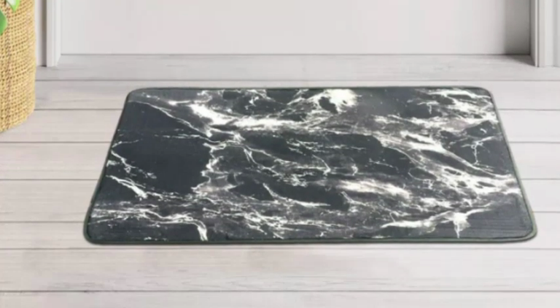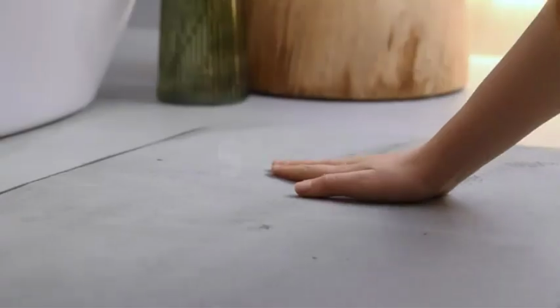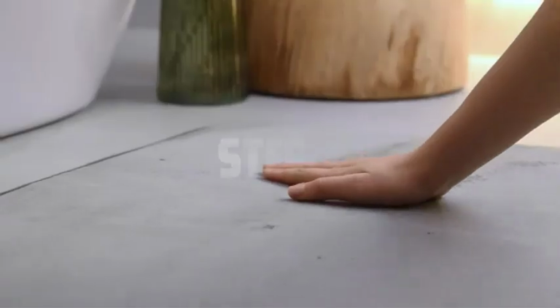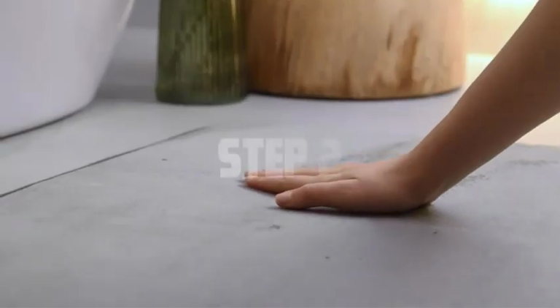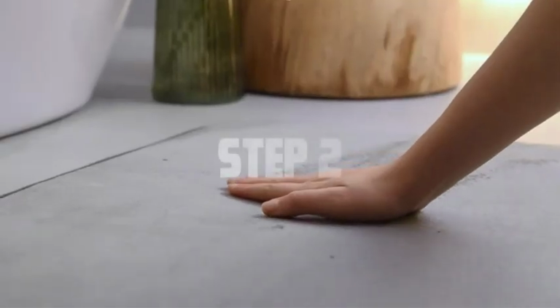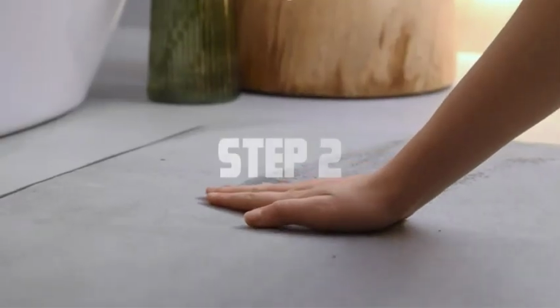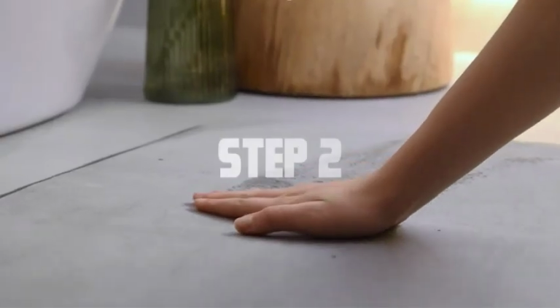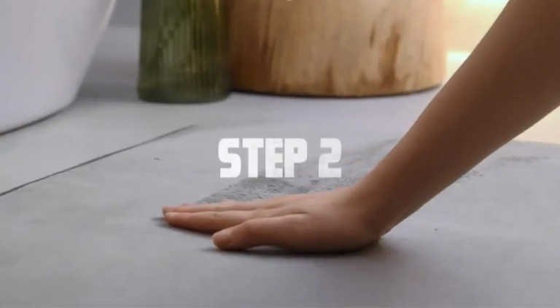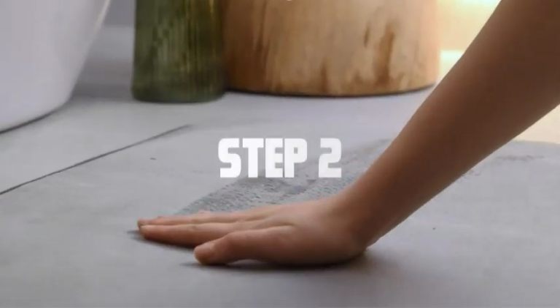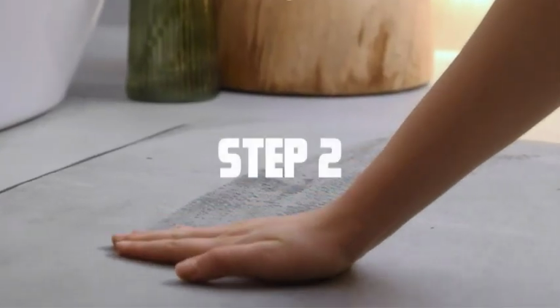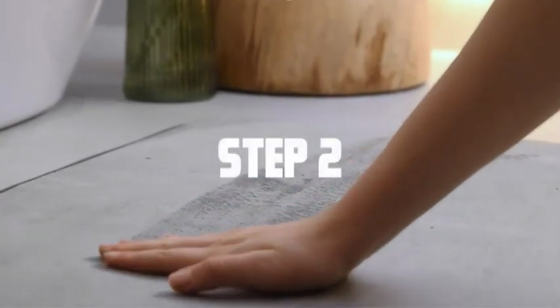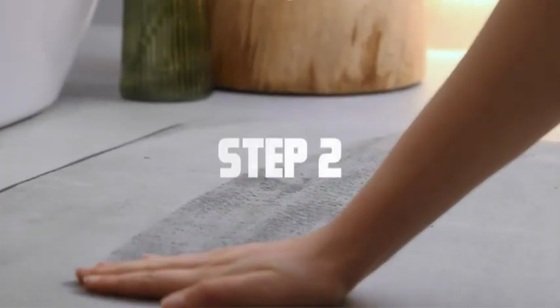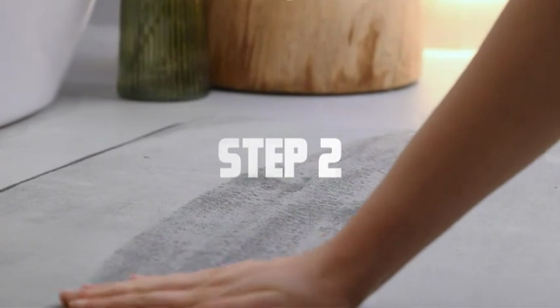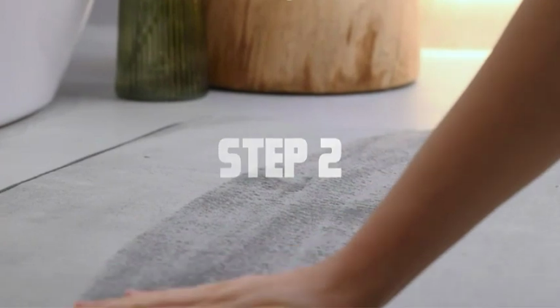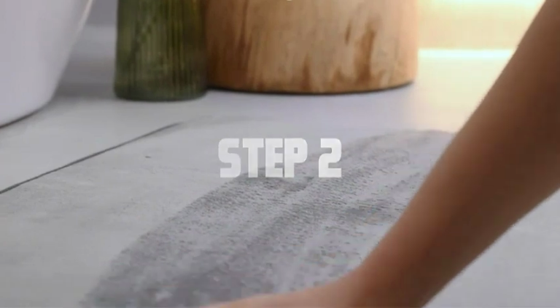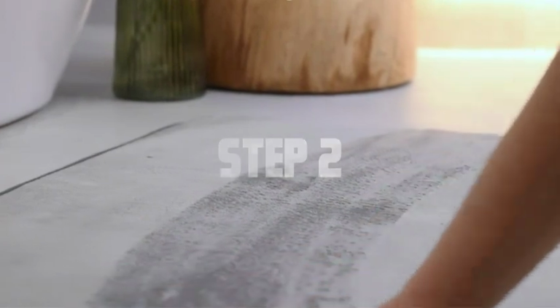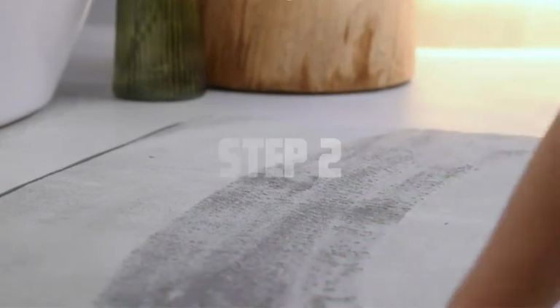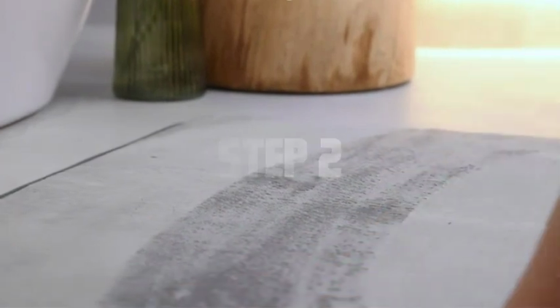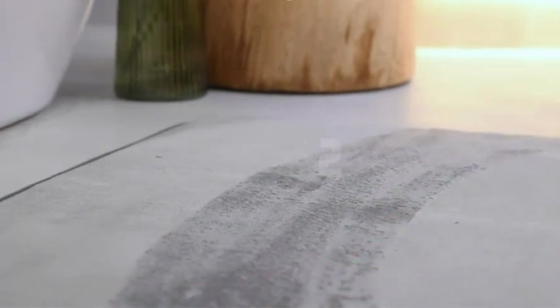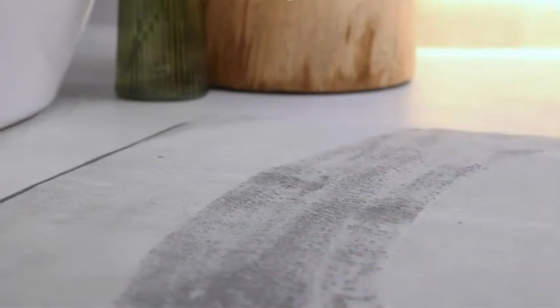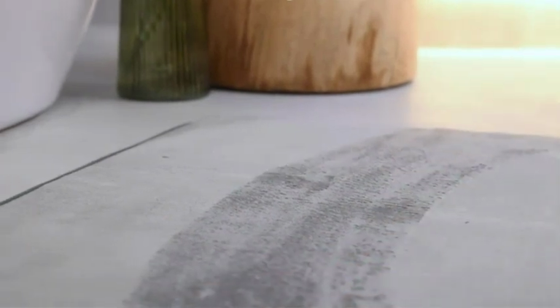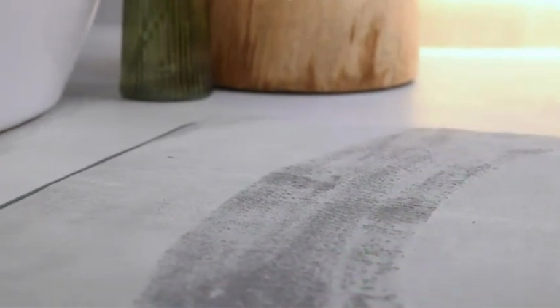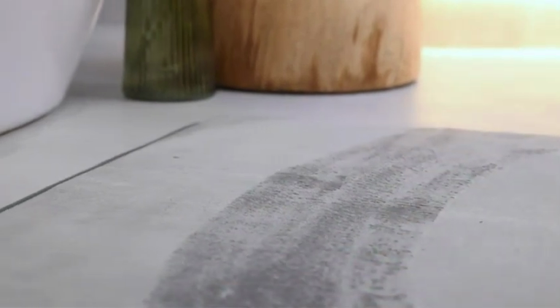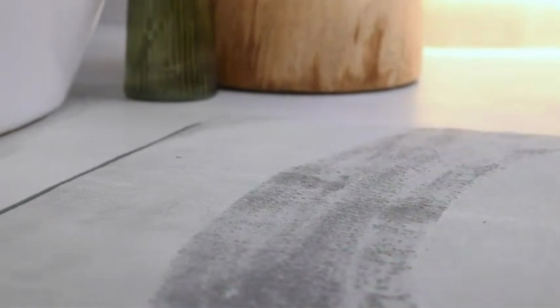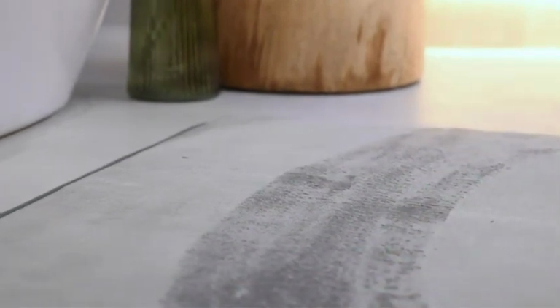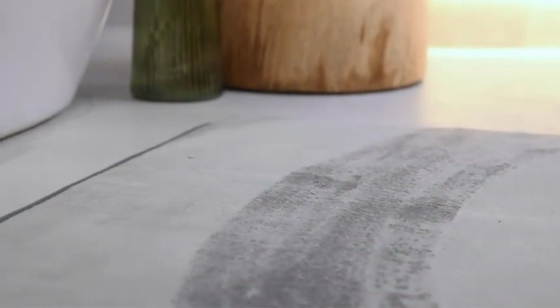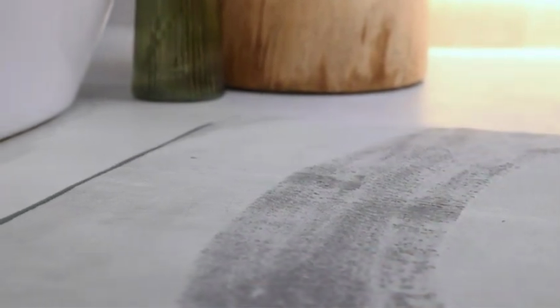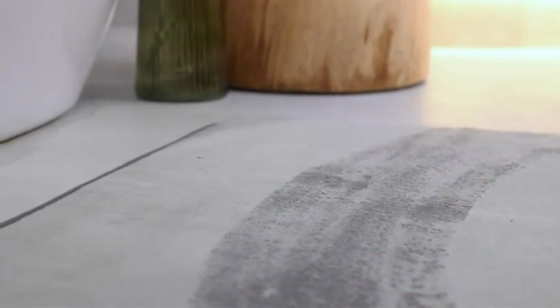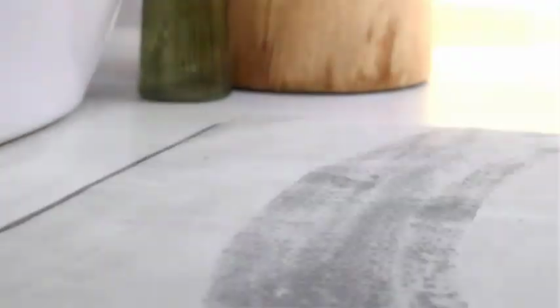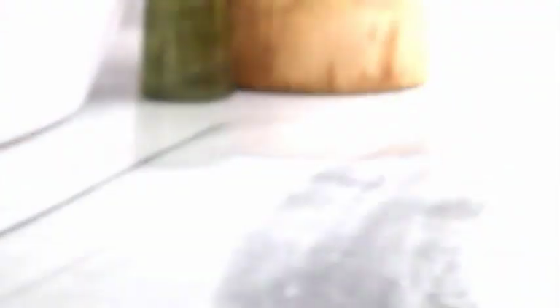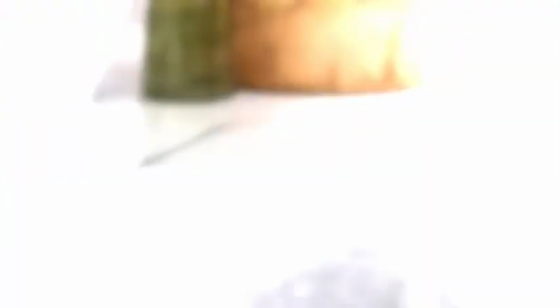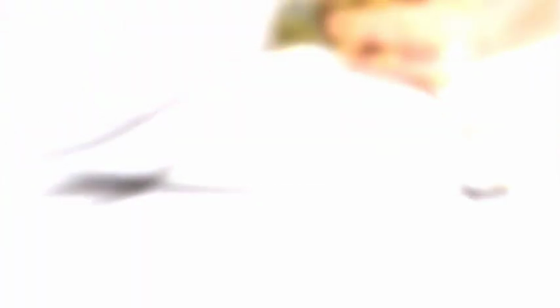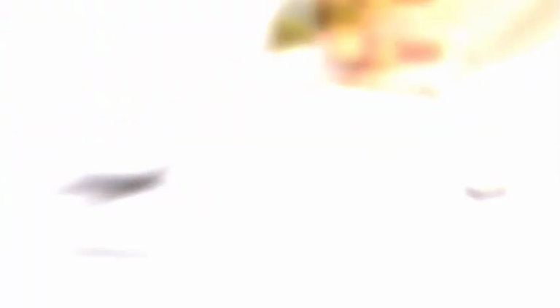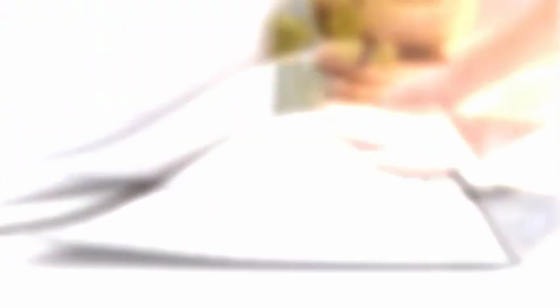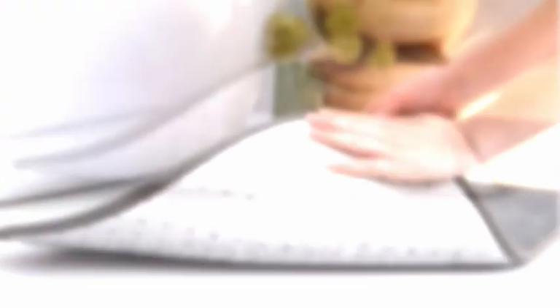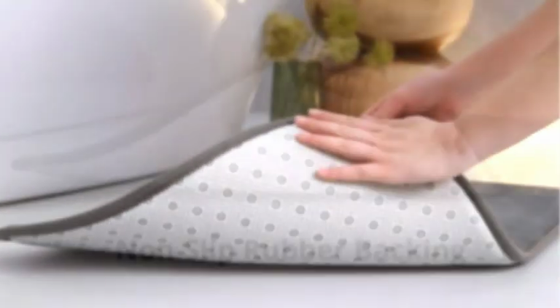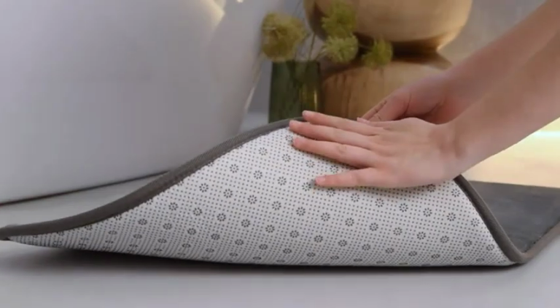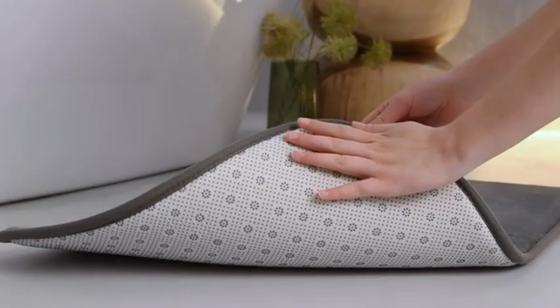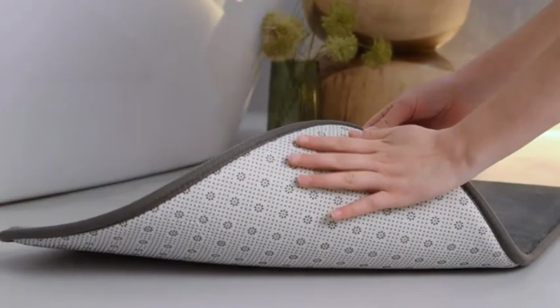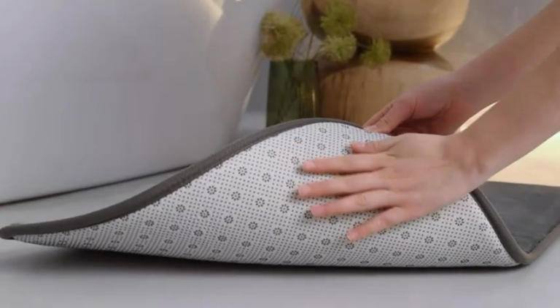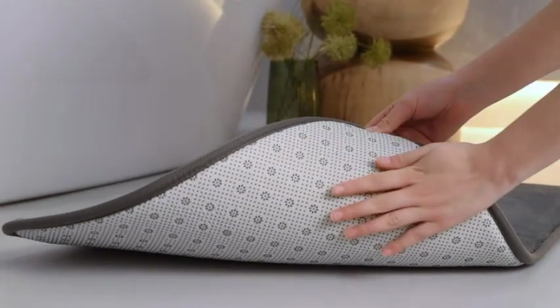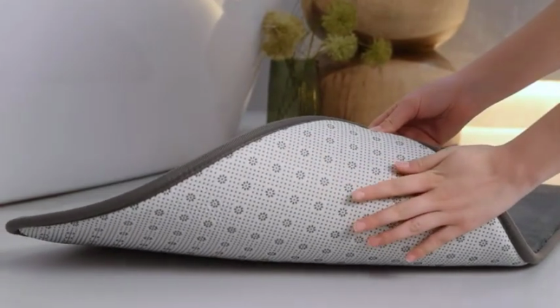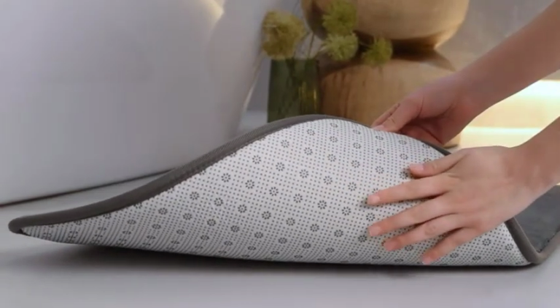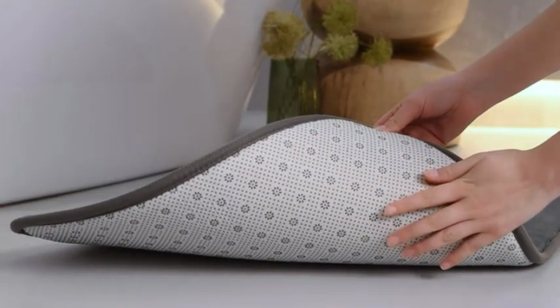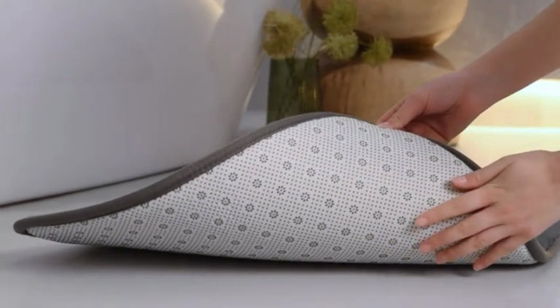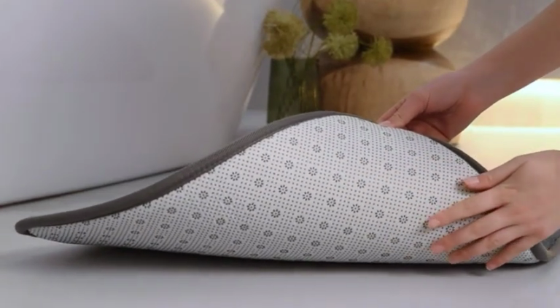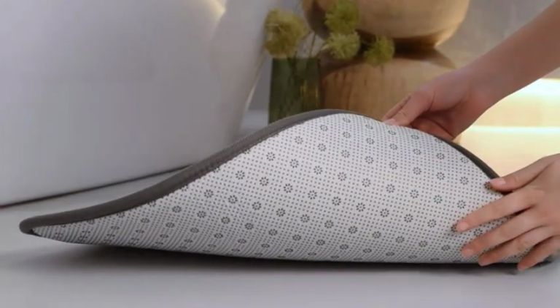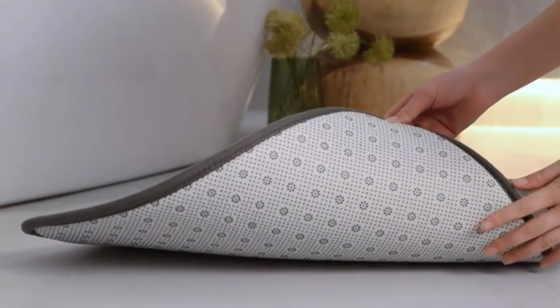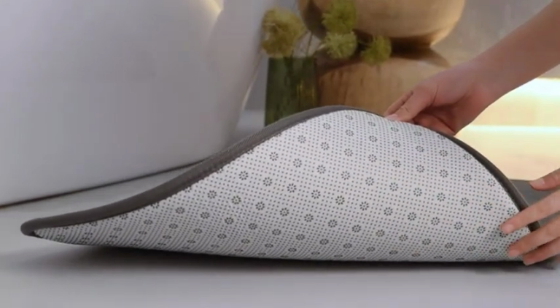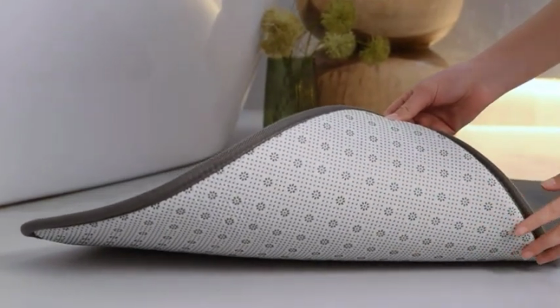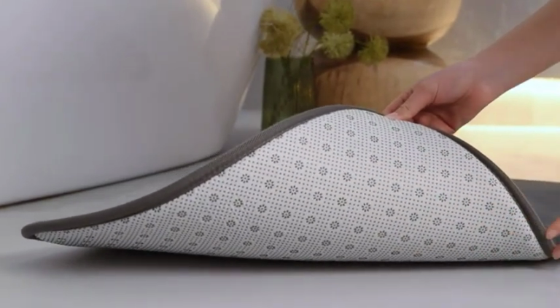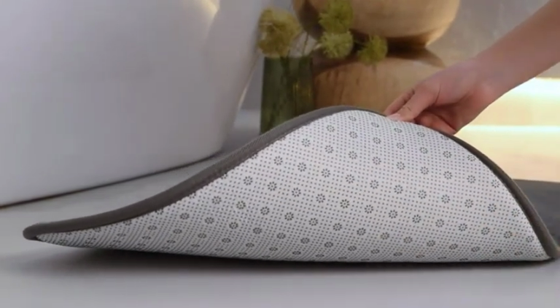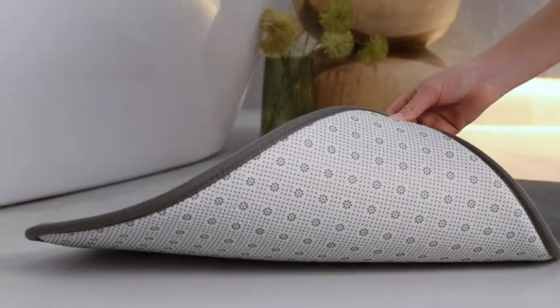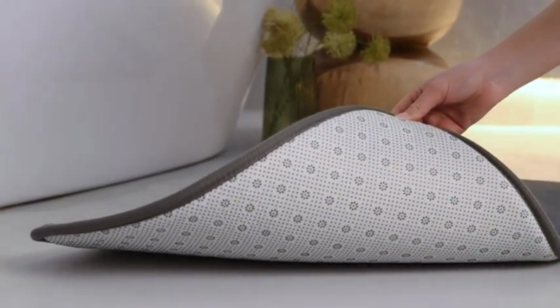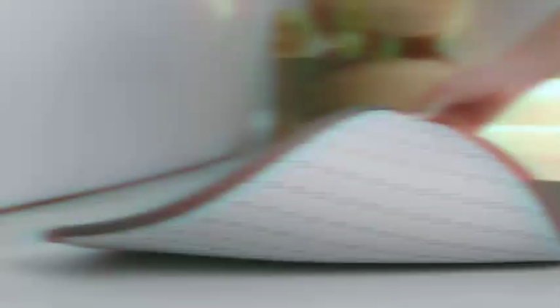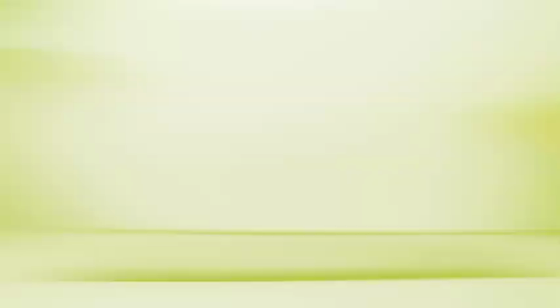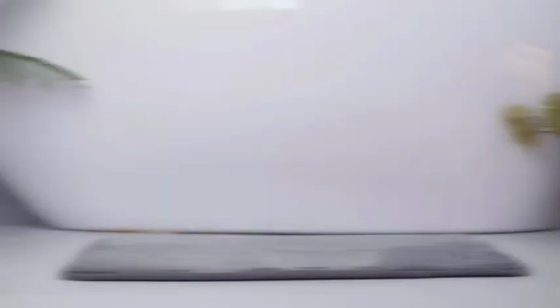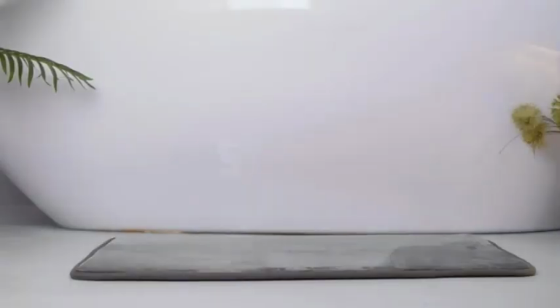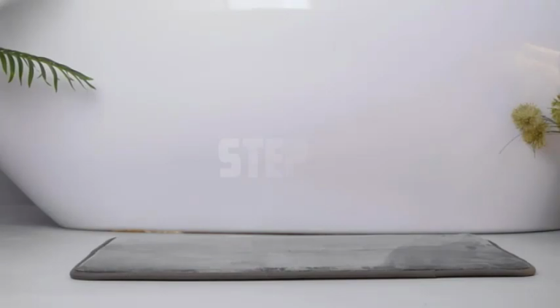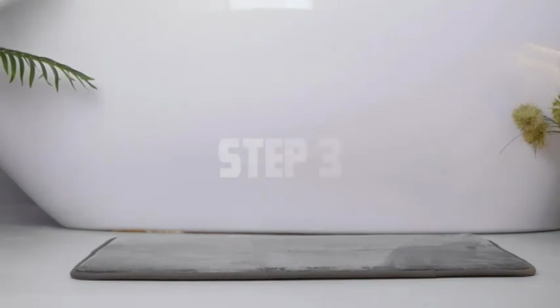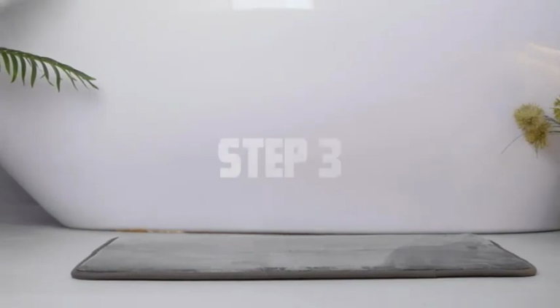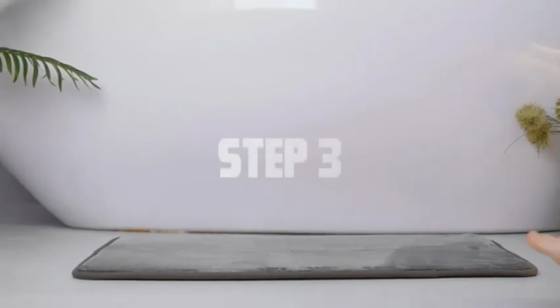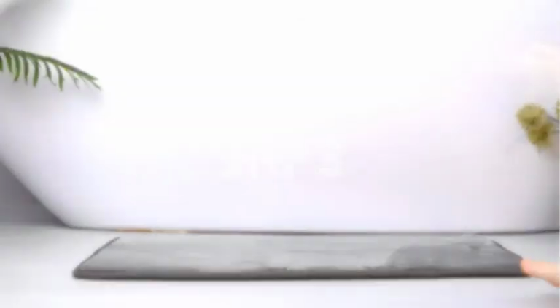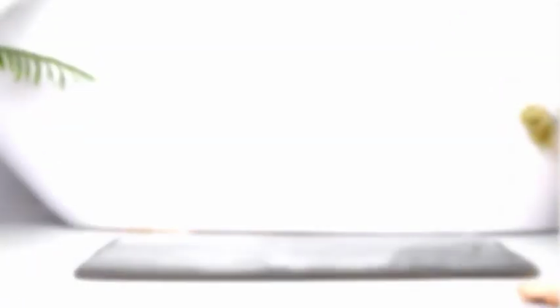Step 2. Take the bathmat outside and give it a good shake. This will help loosen any loose dirt or debris that may have accumulated over time.